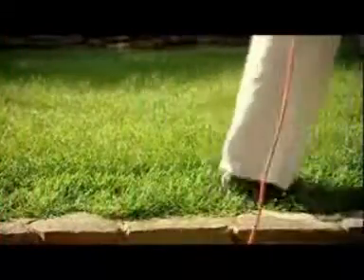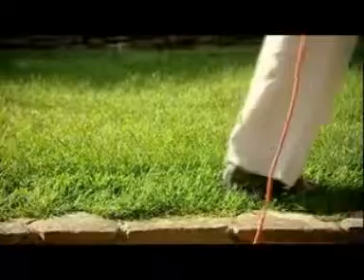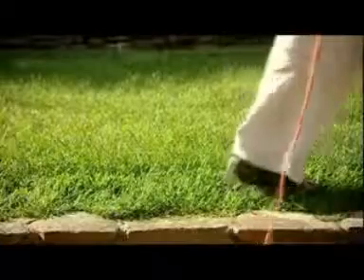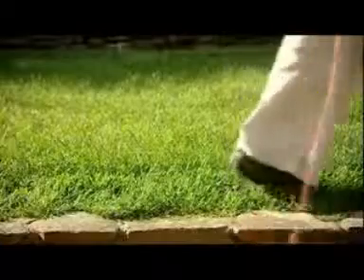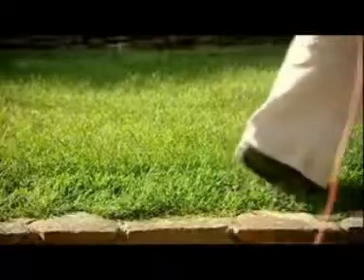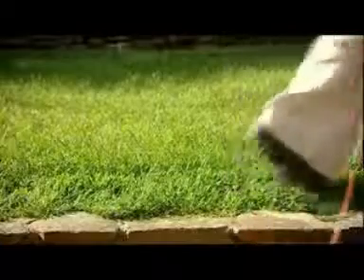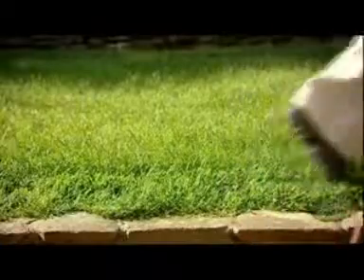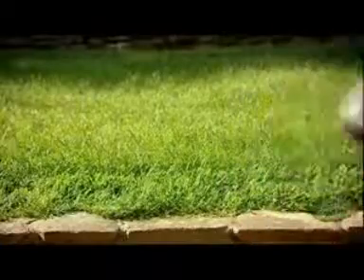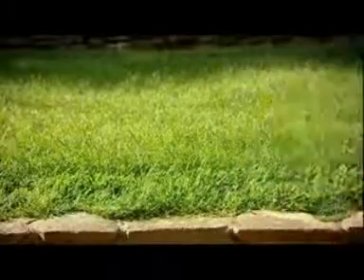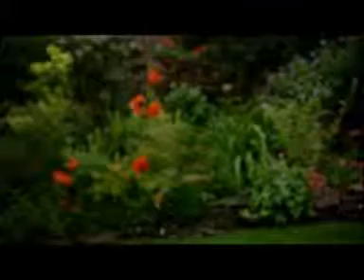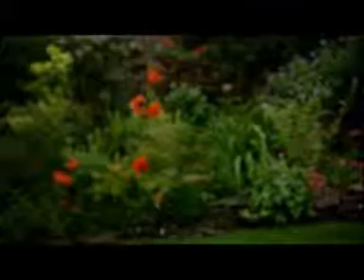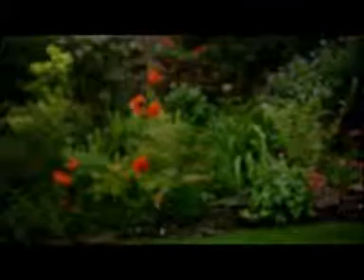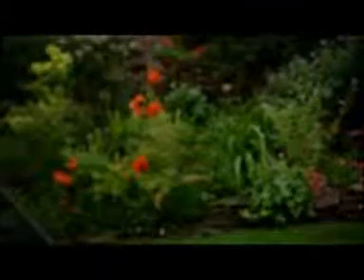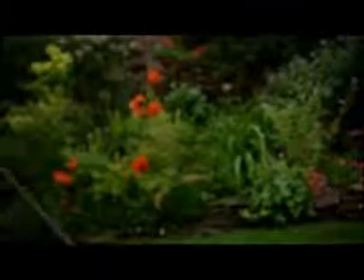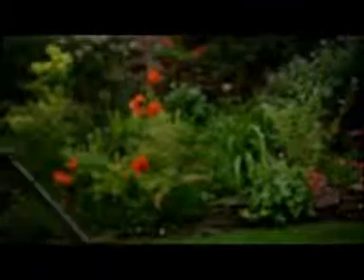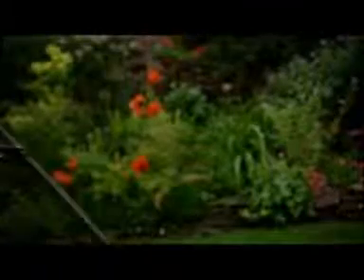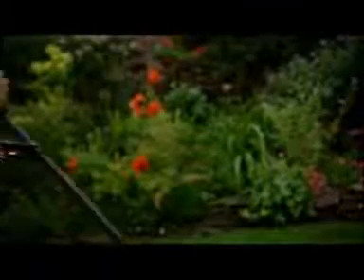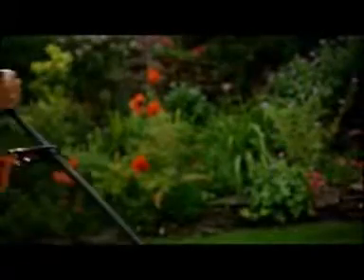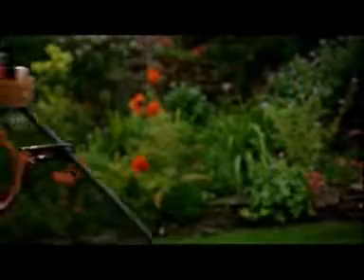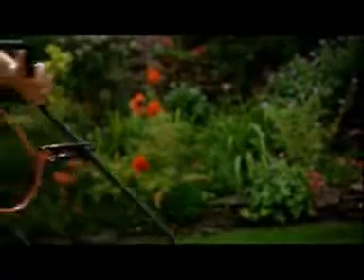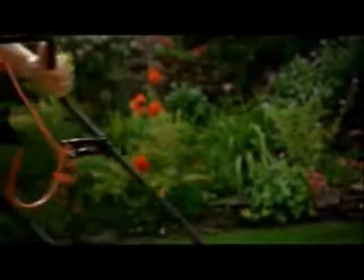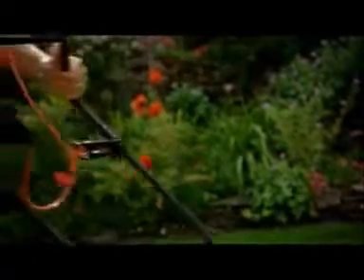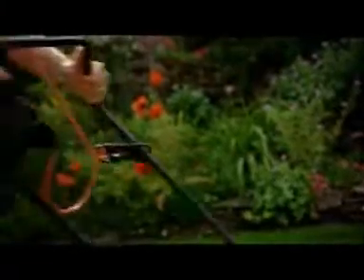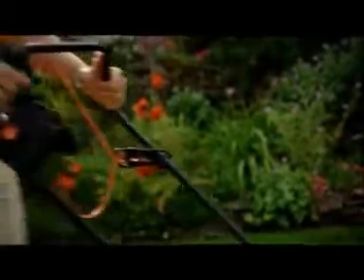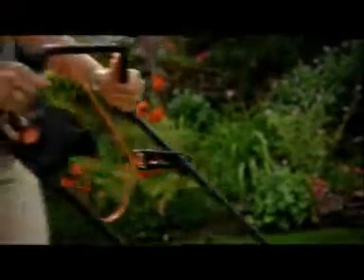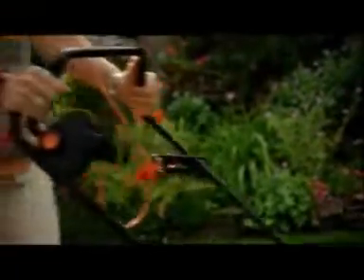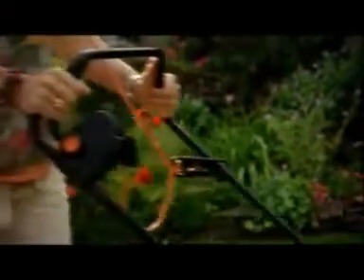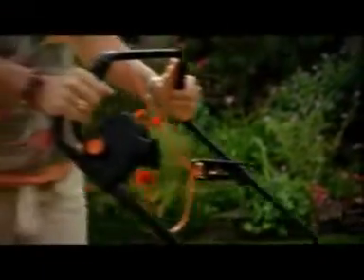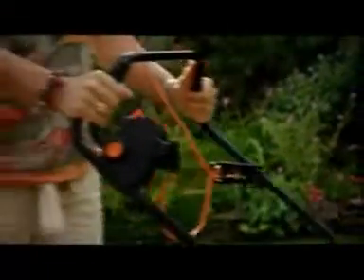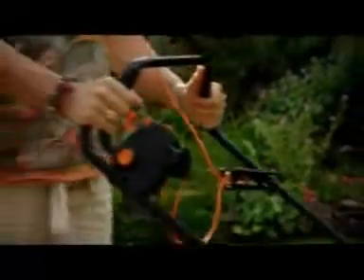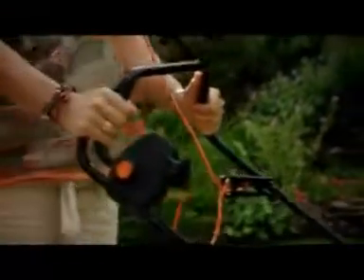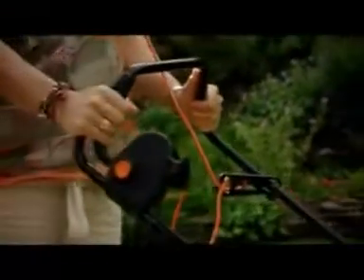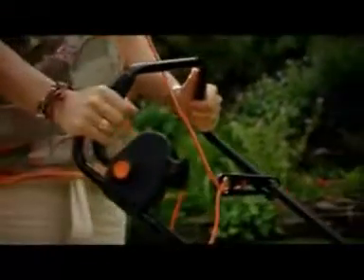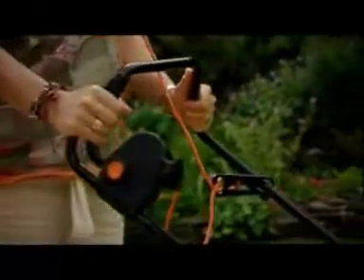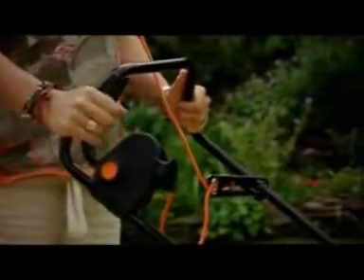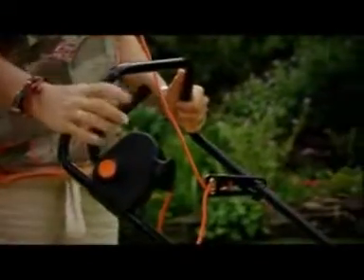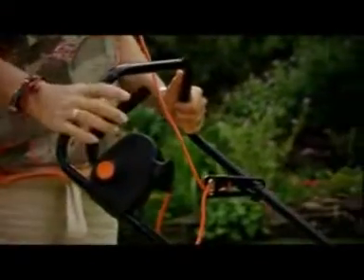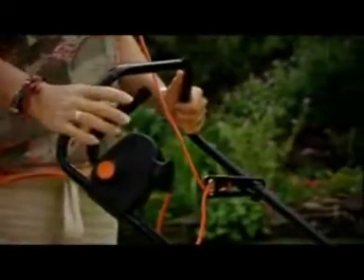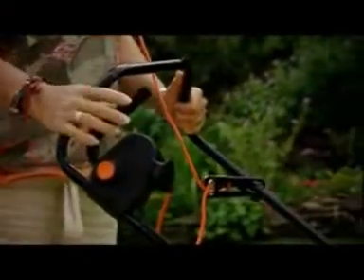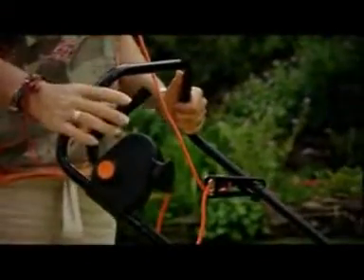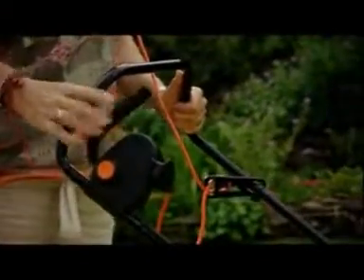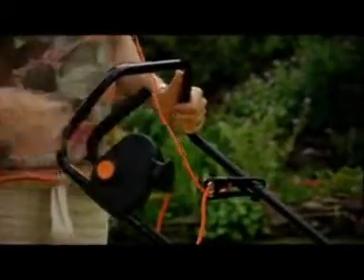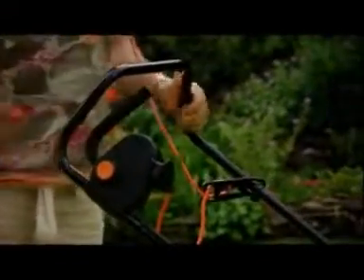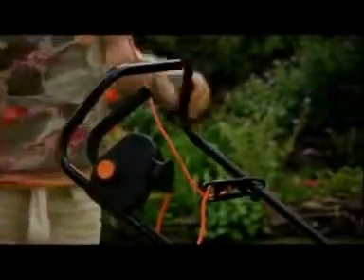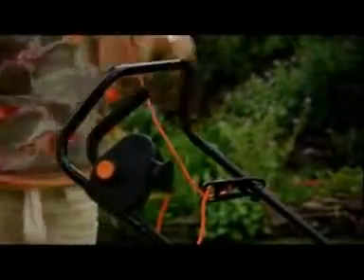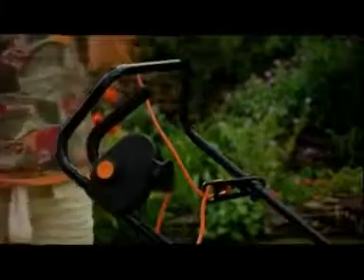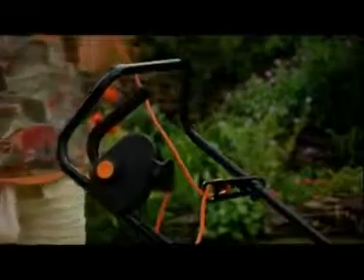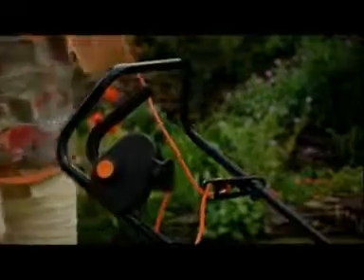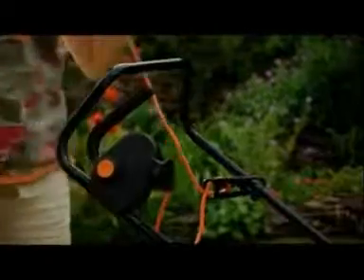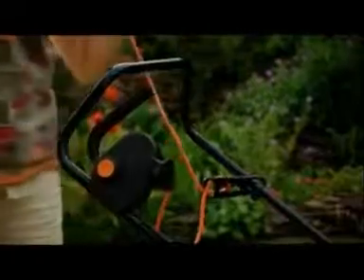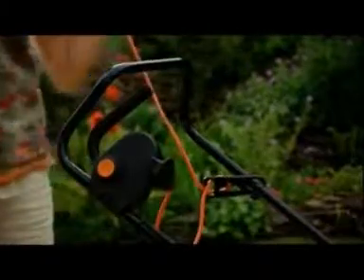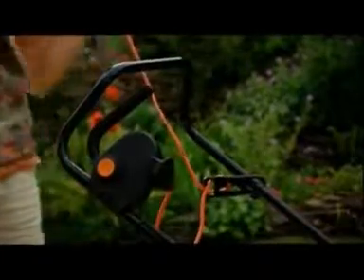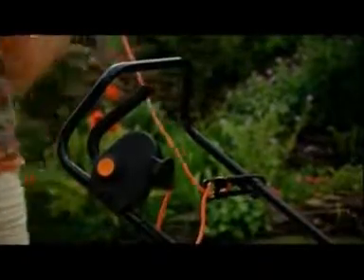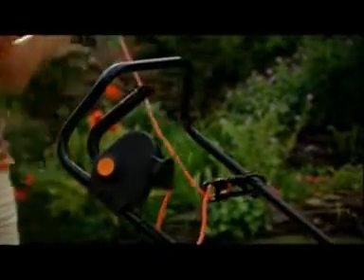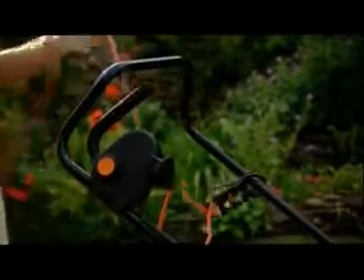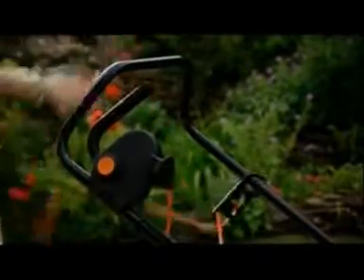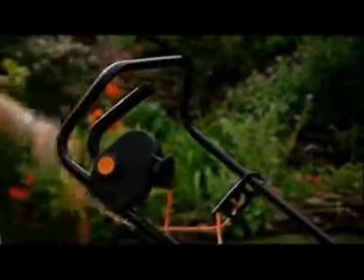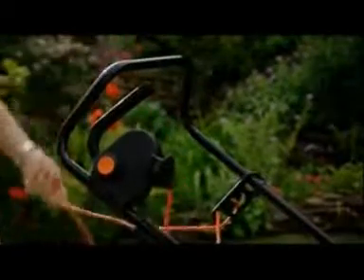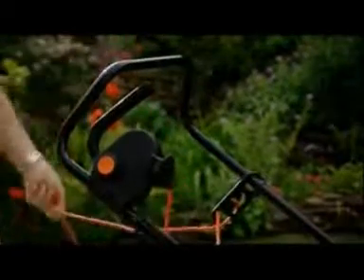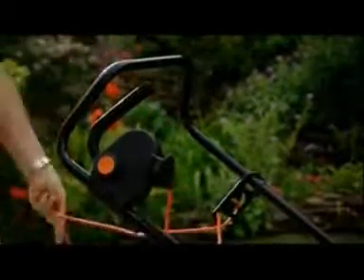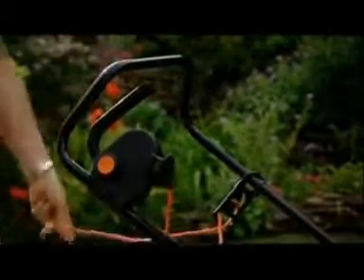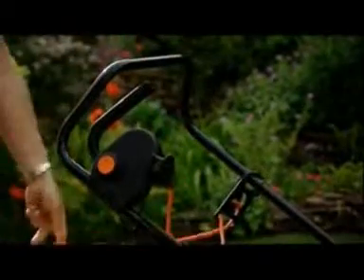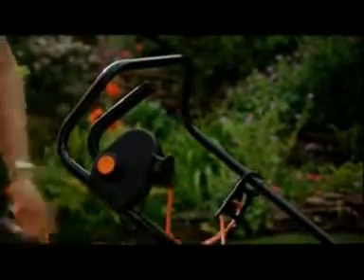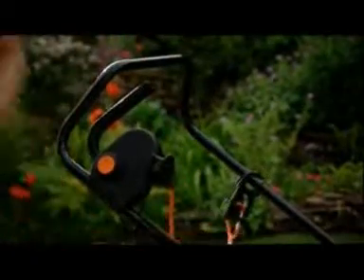The safe, simple controls feature a safety cut-out switch. When you let go of the control lever, the motor cuts out in seconds.